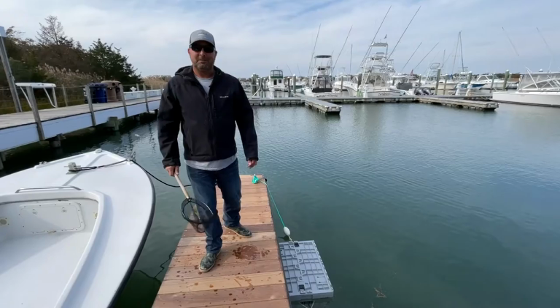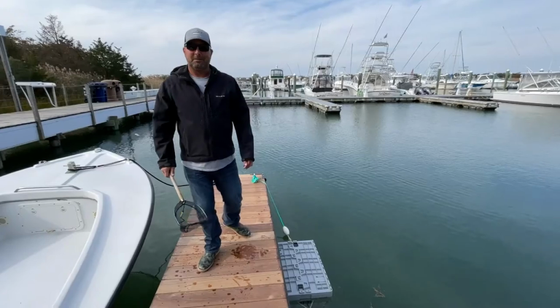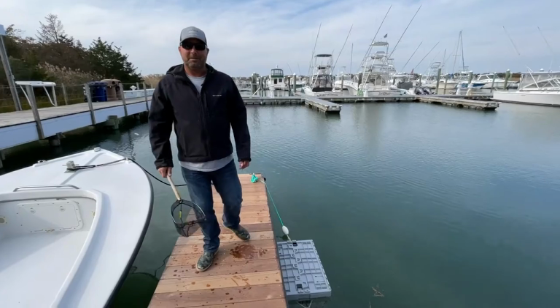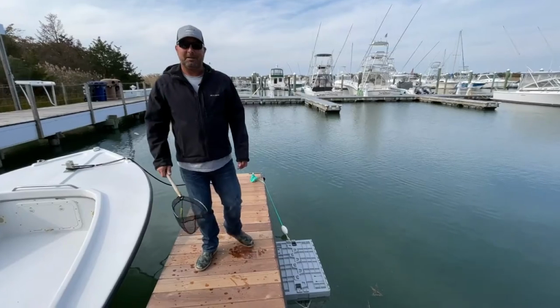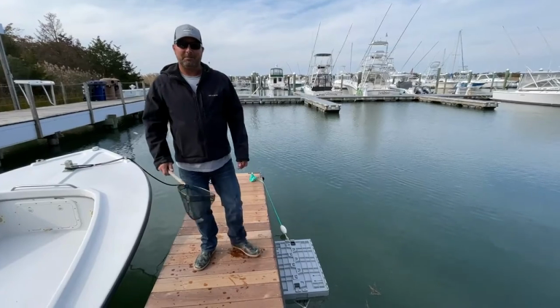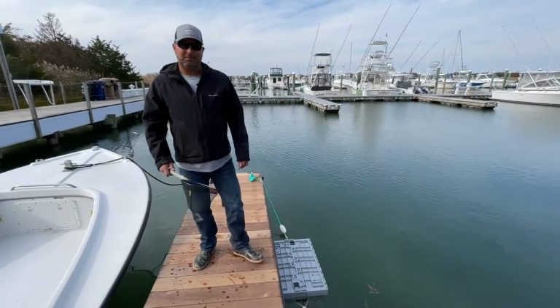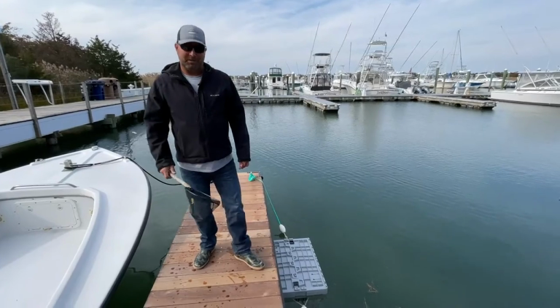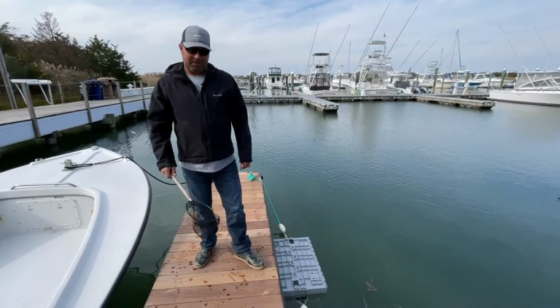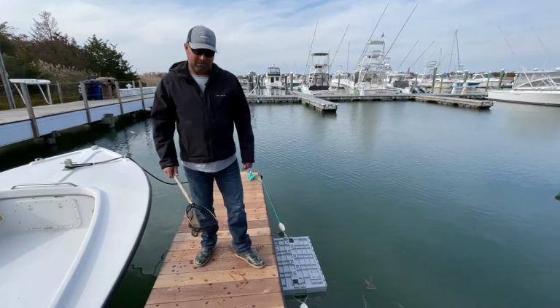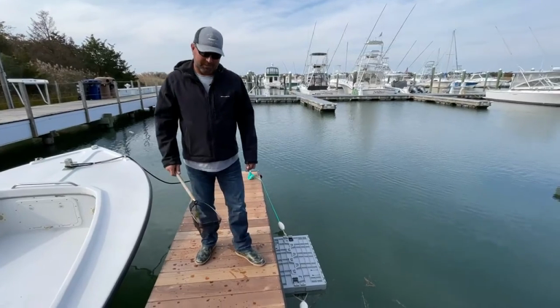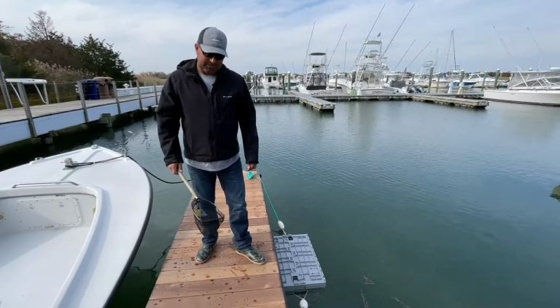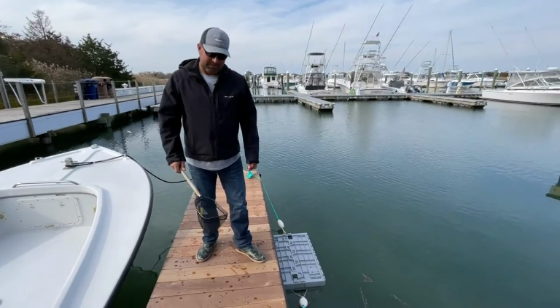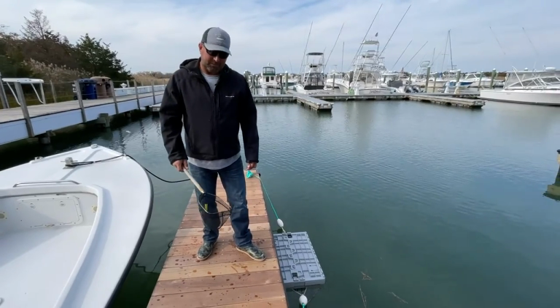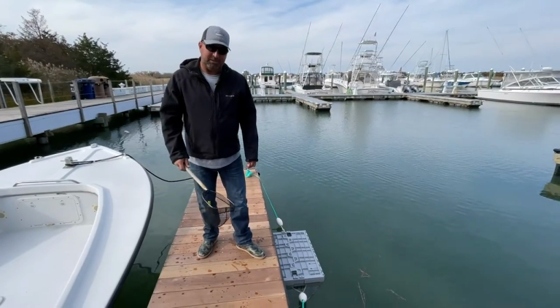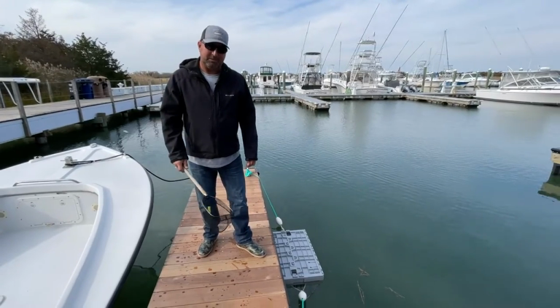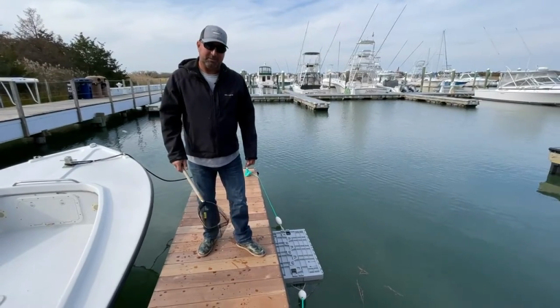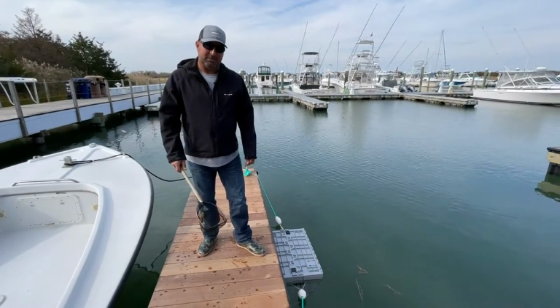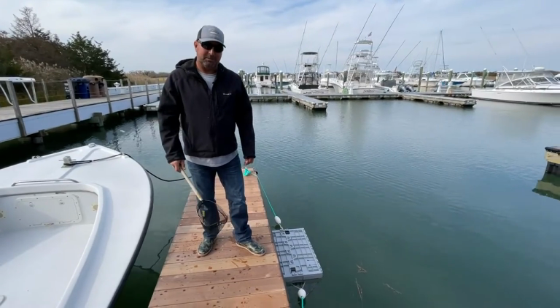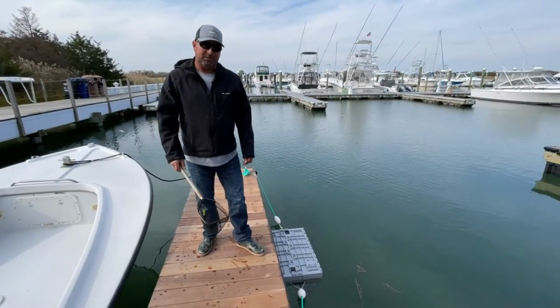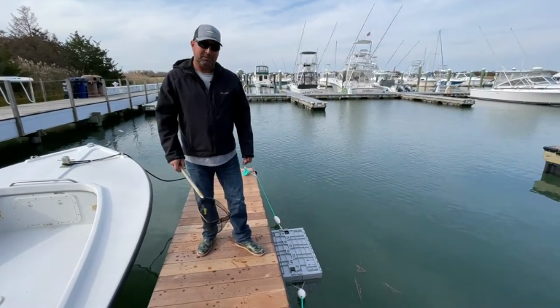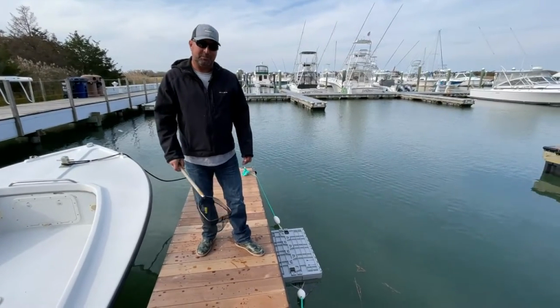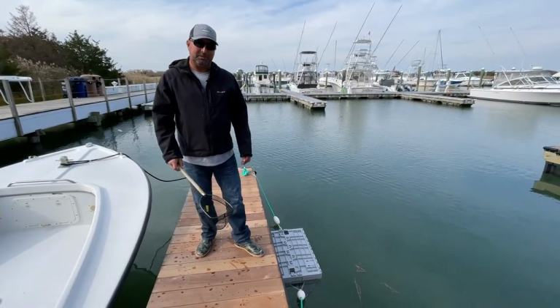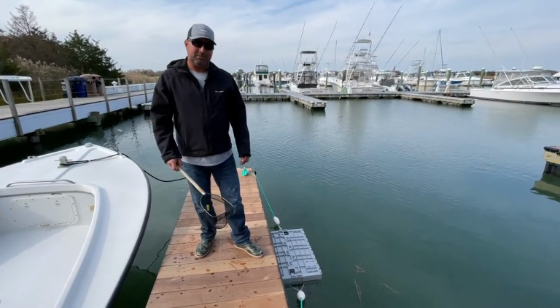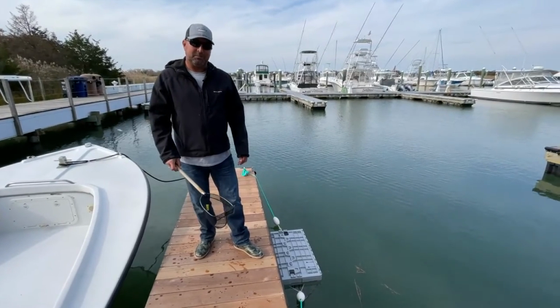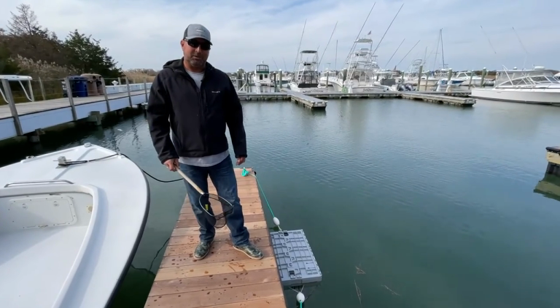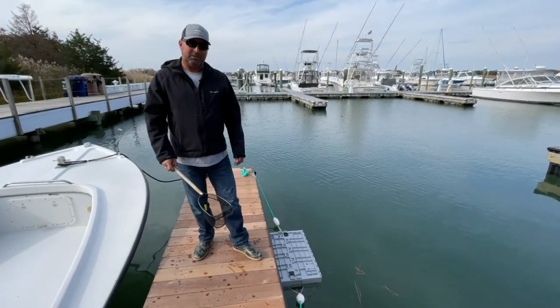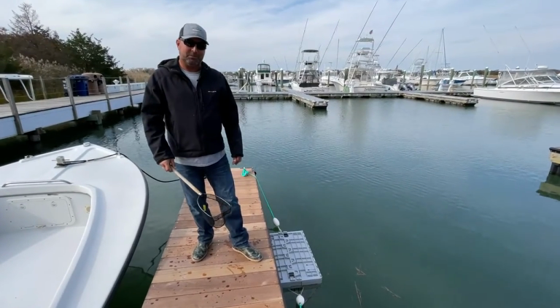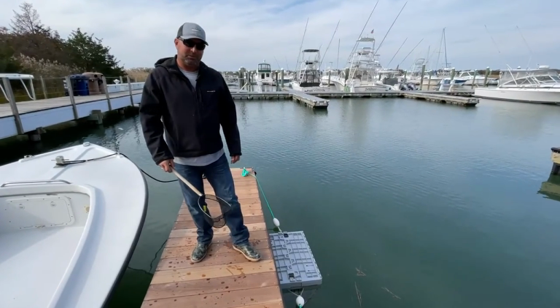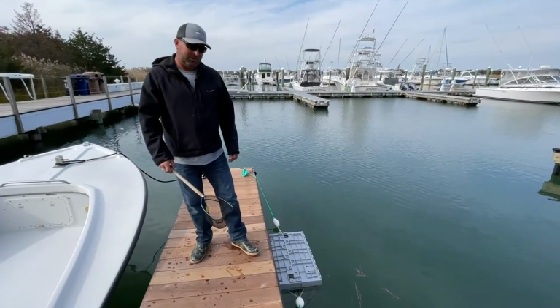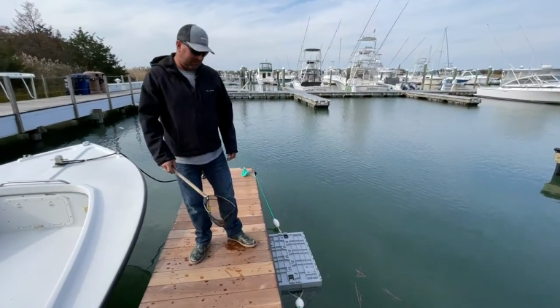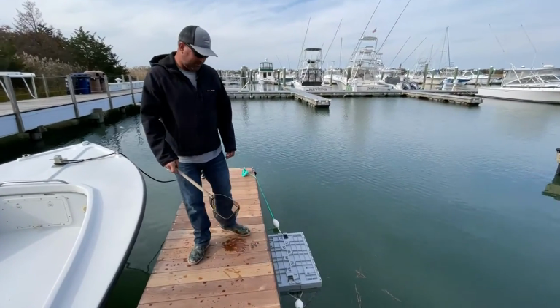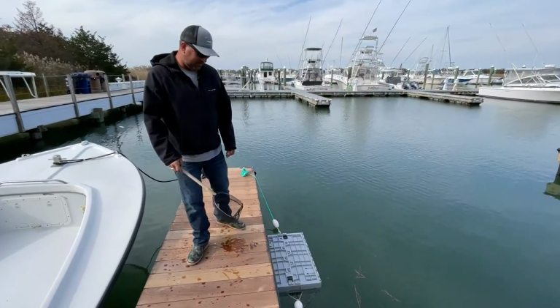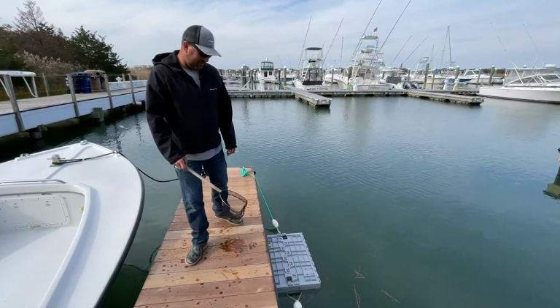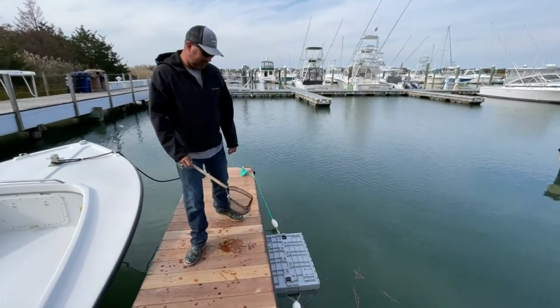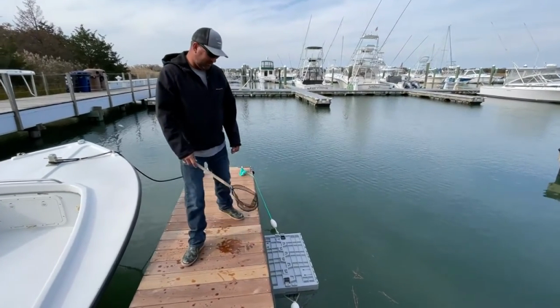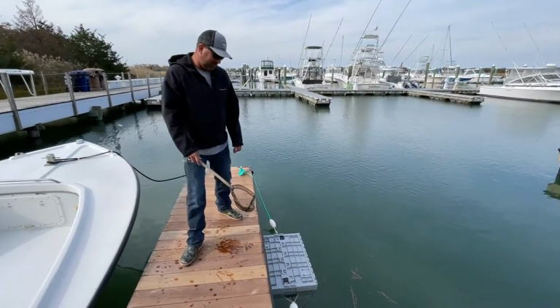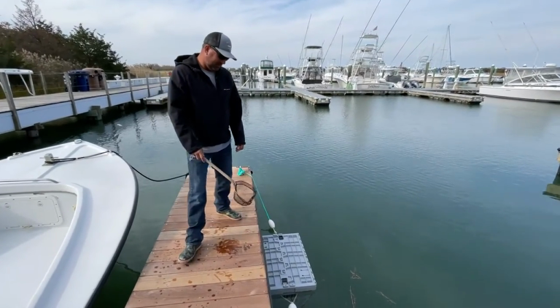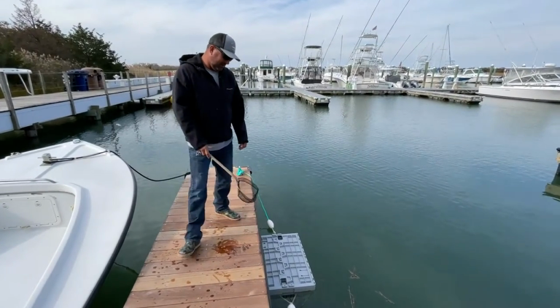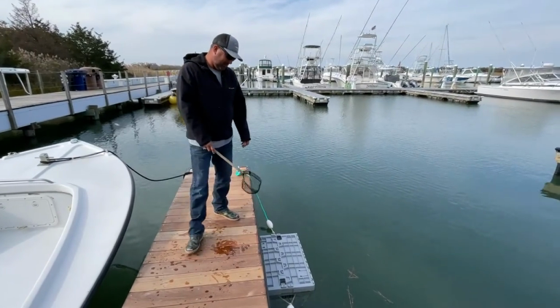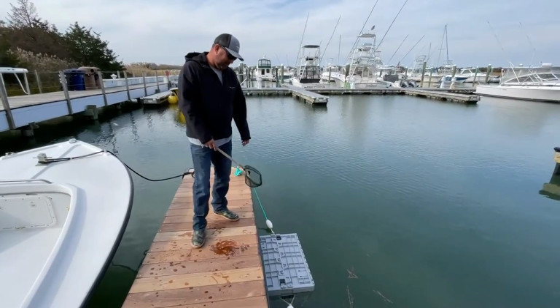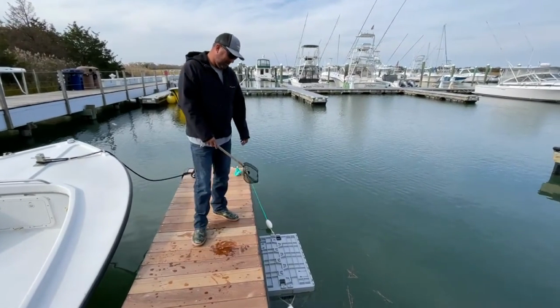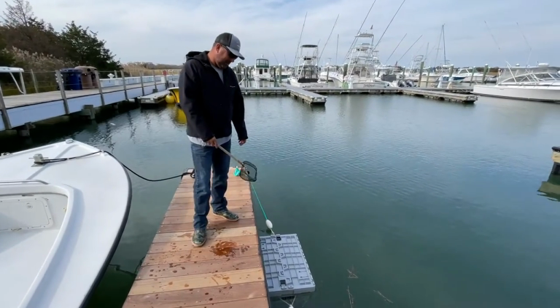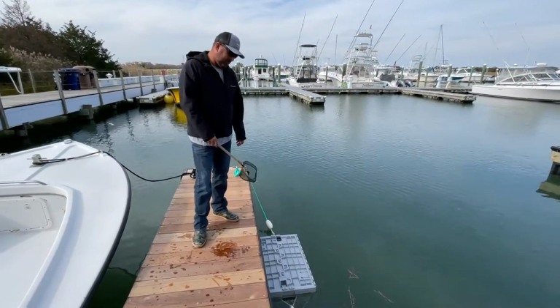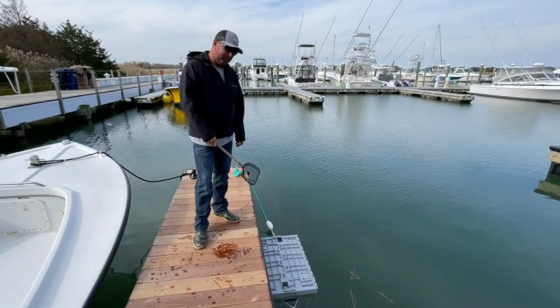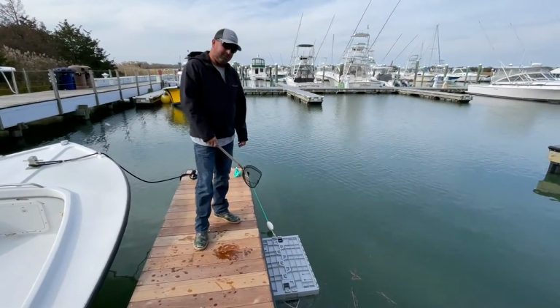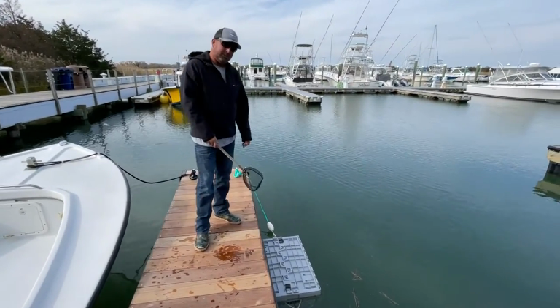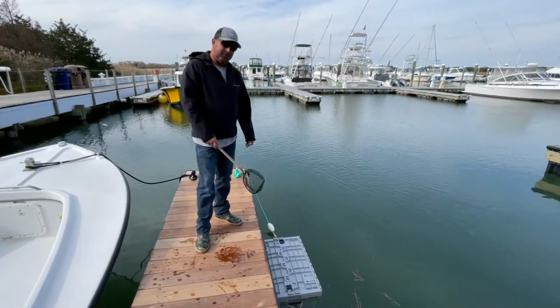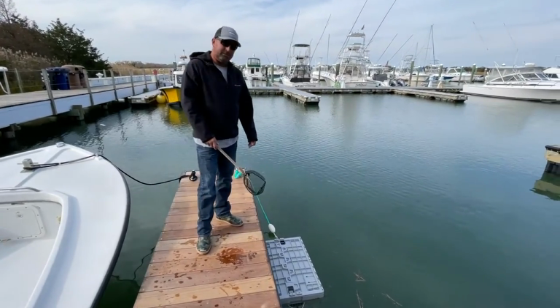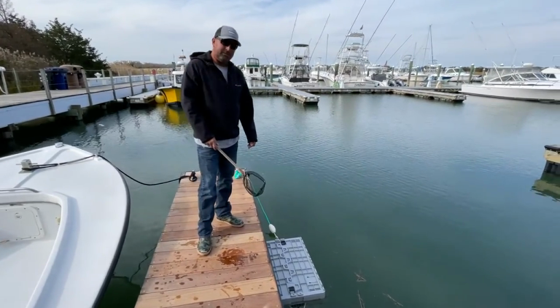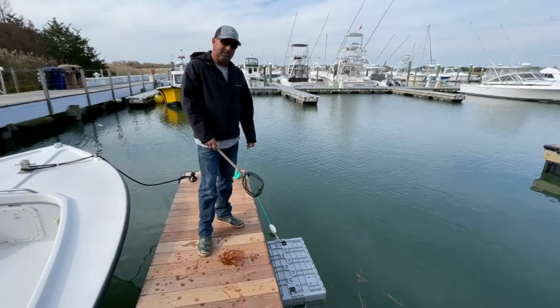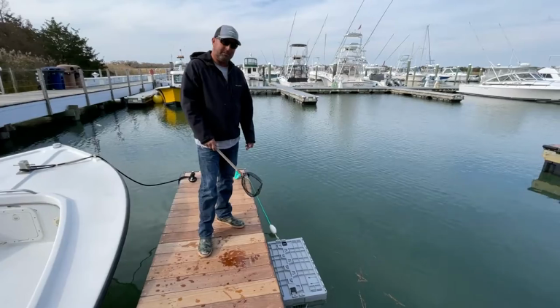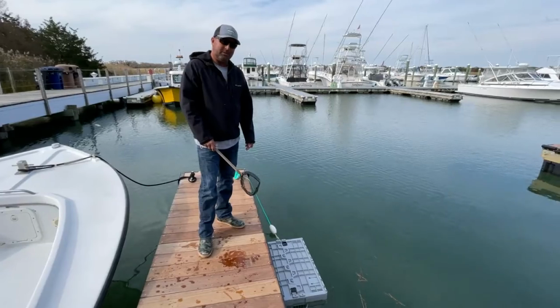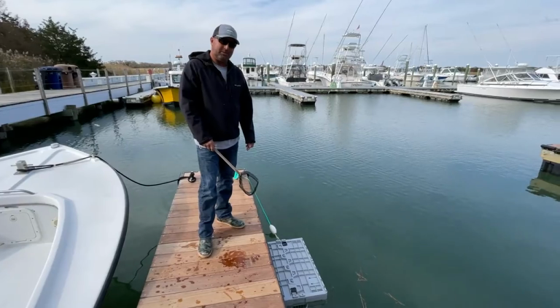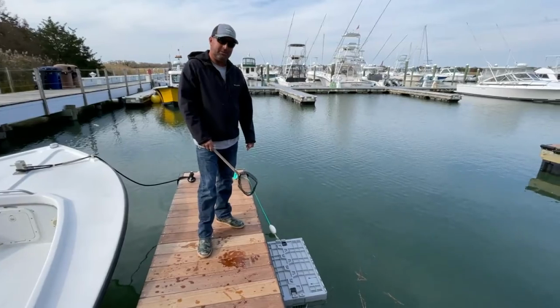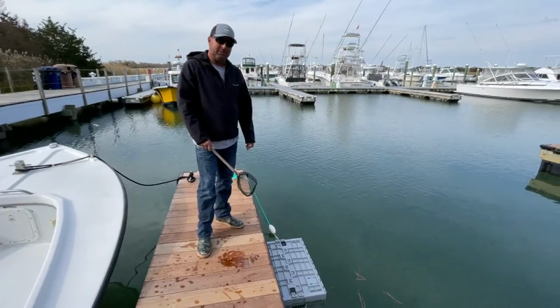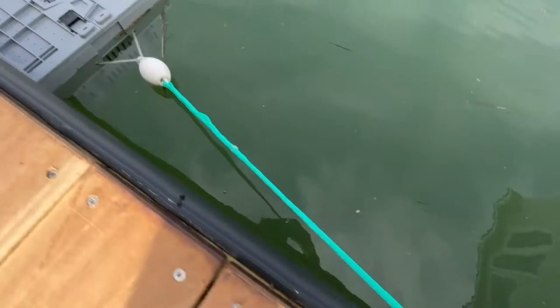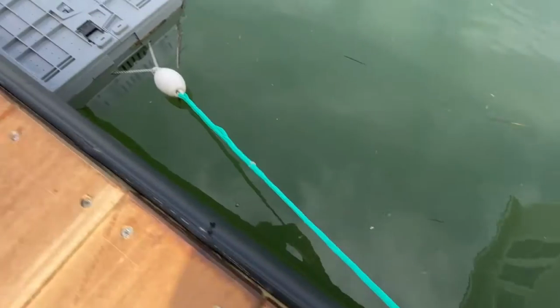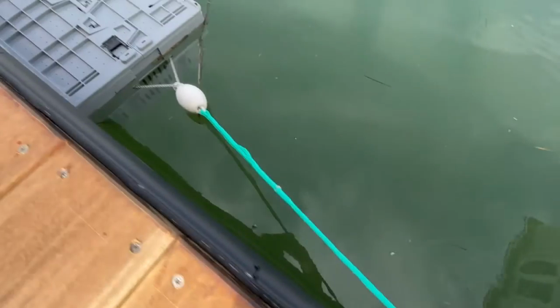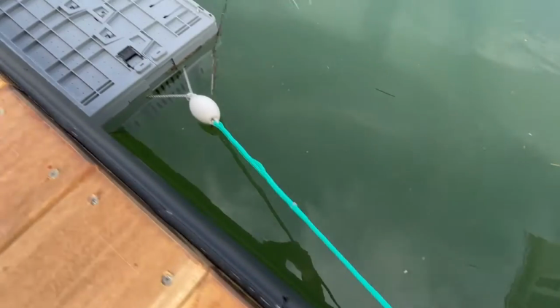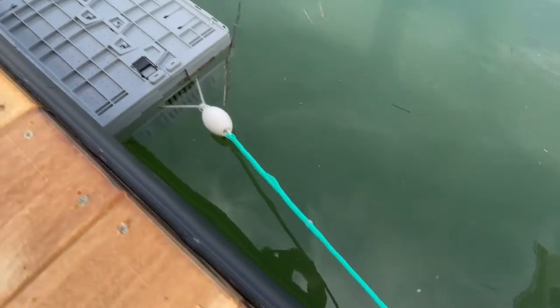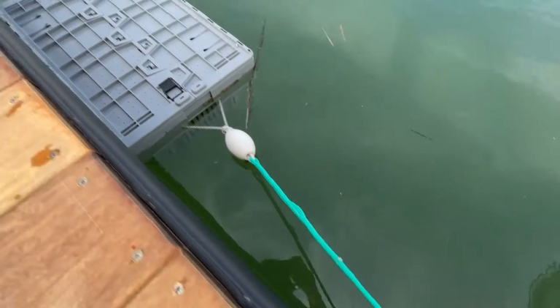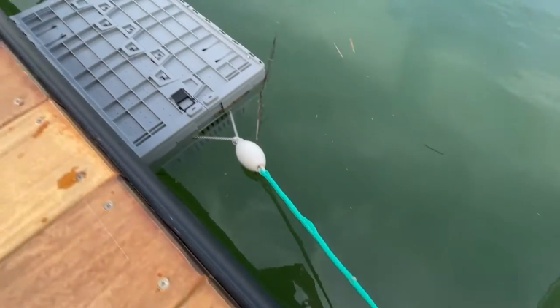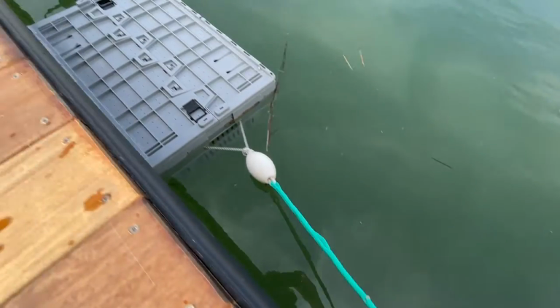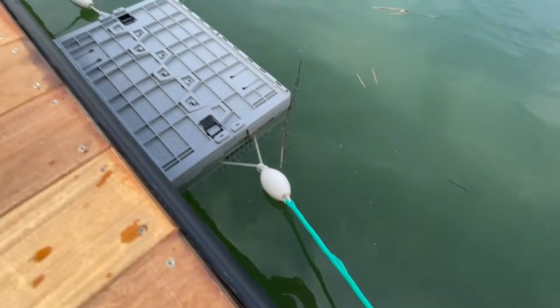Hi, I'm Frank Wise. I'm here to talk to you about the multiple uses of this Lobster Trap I purchased at Sea Gear Marine.